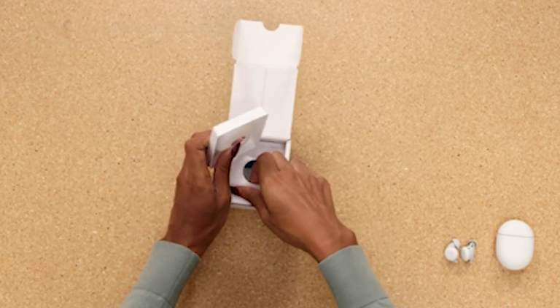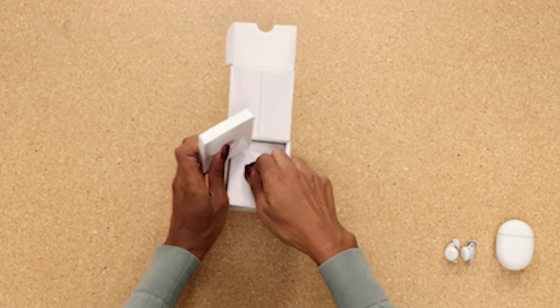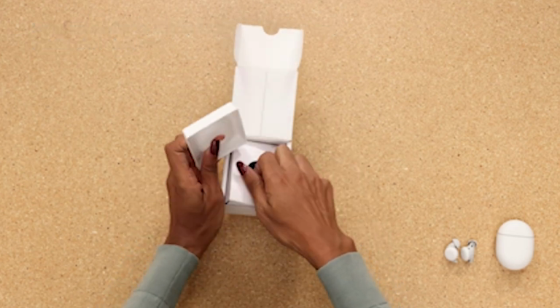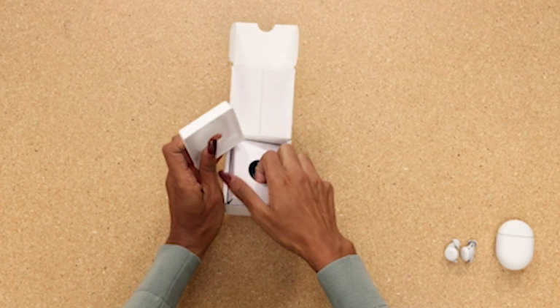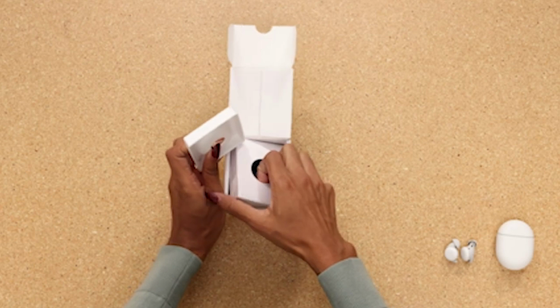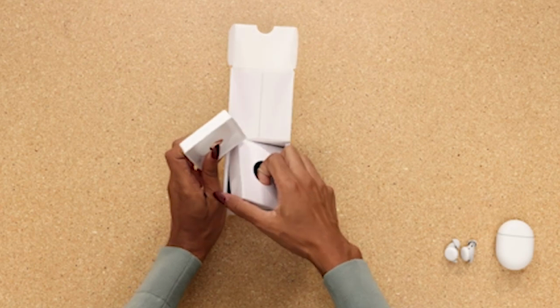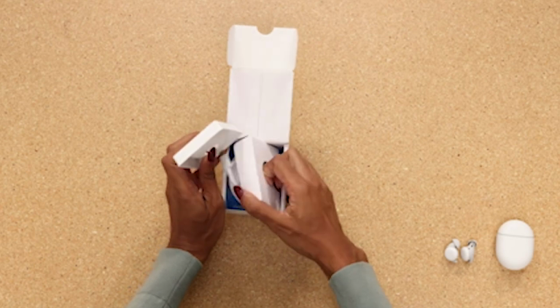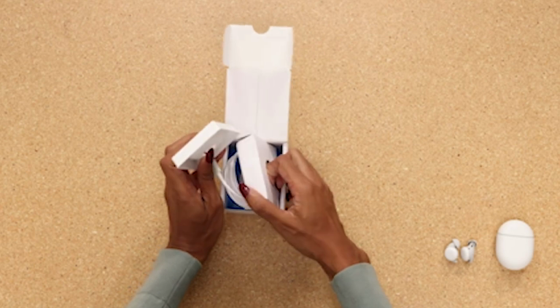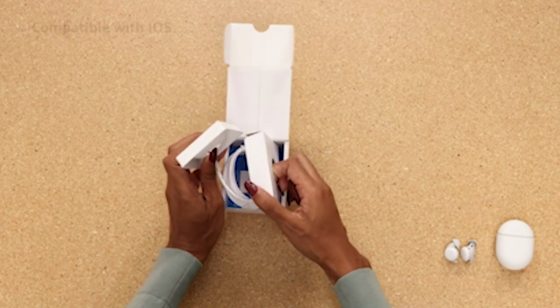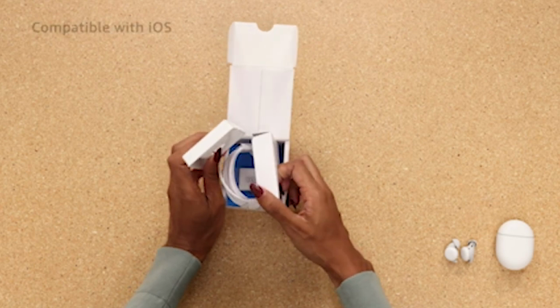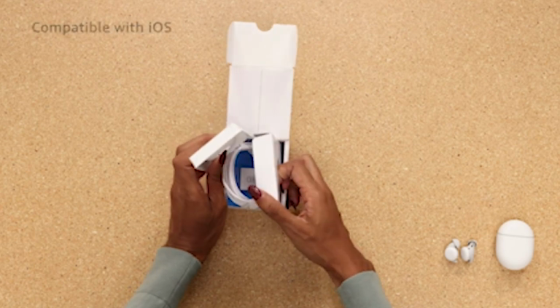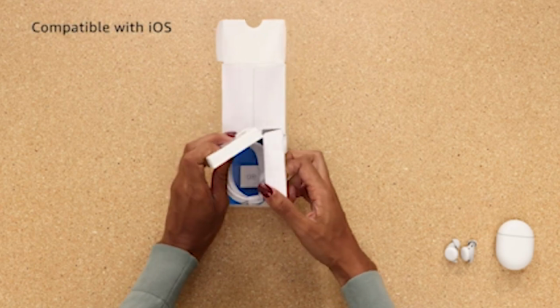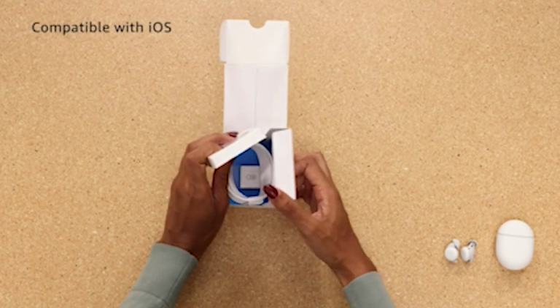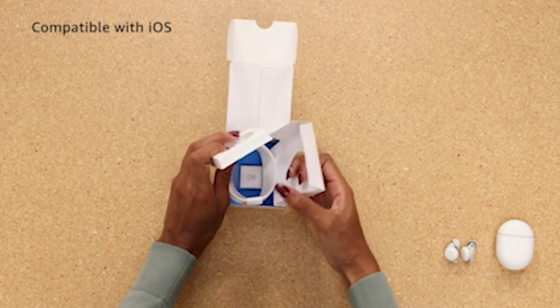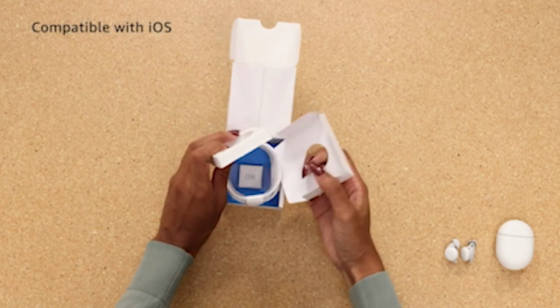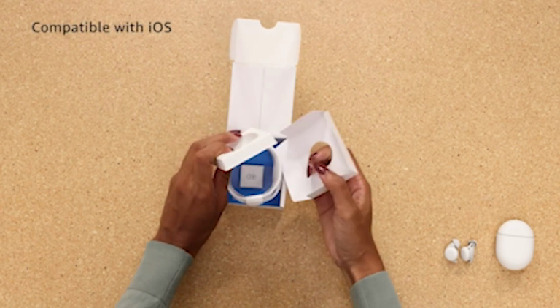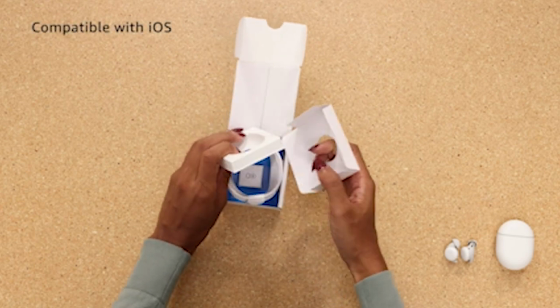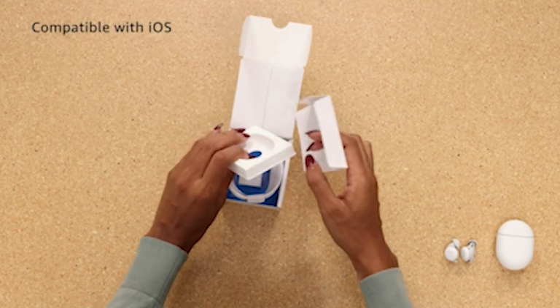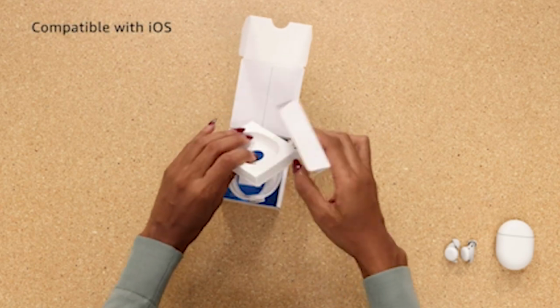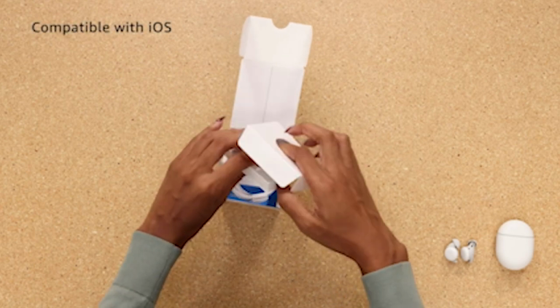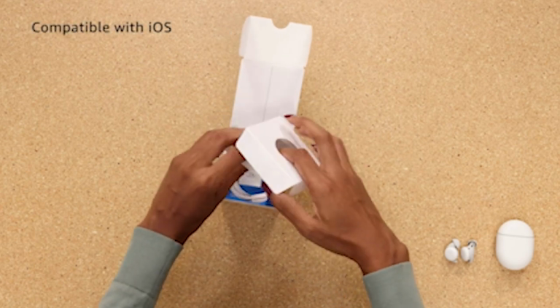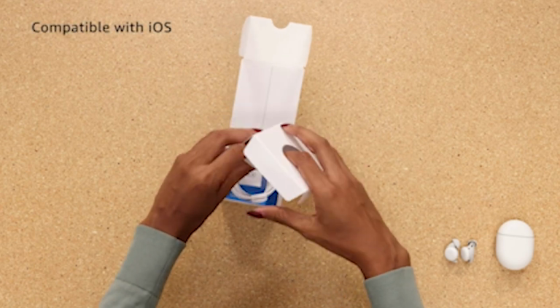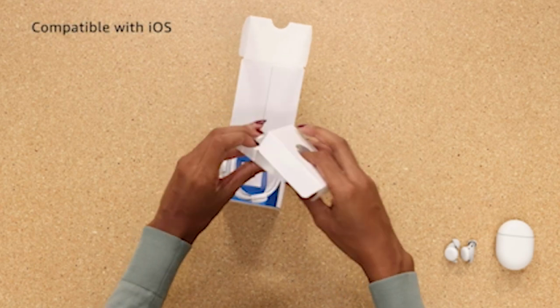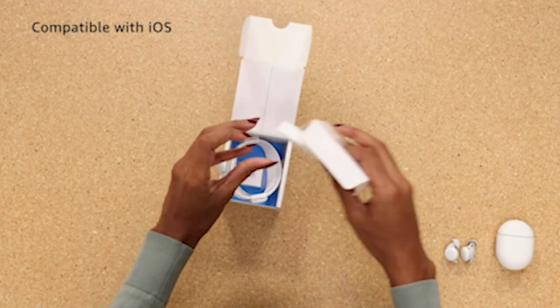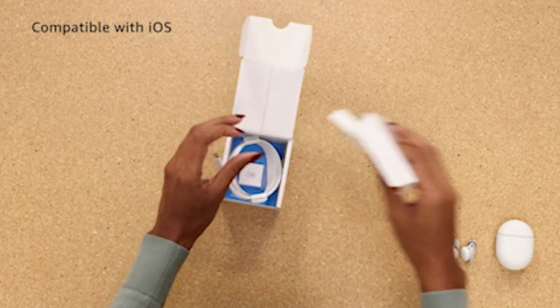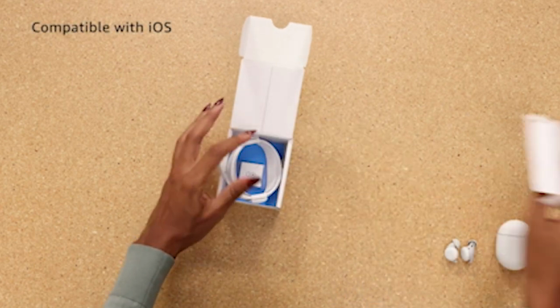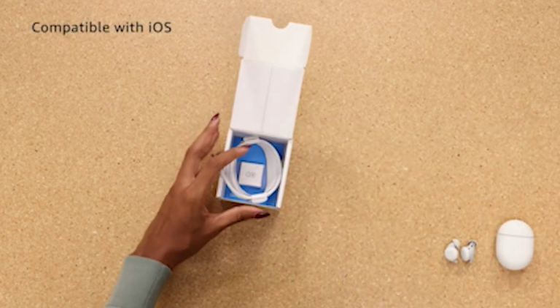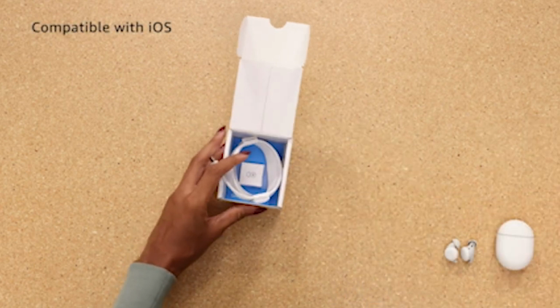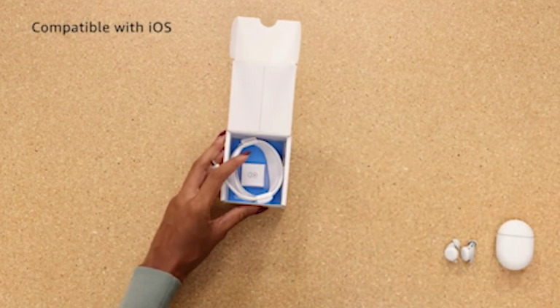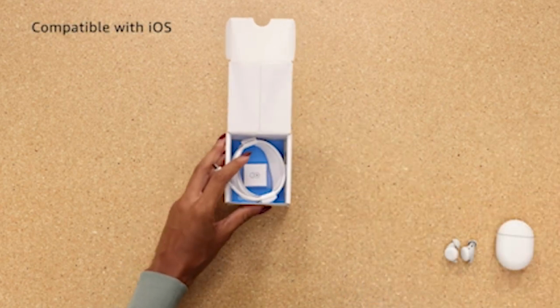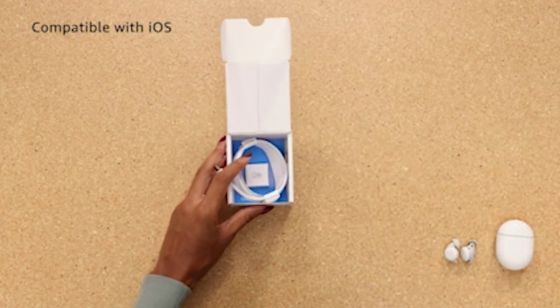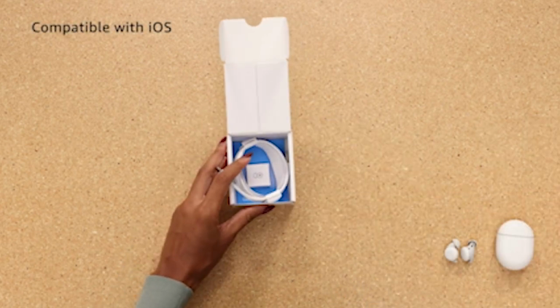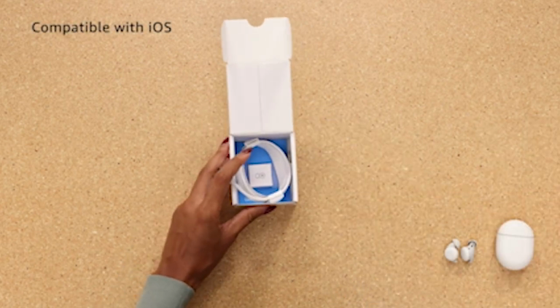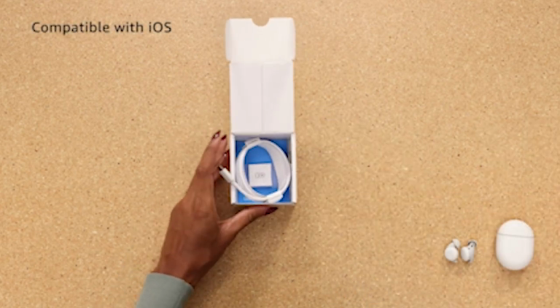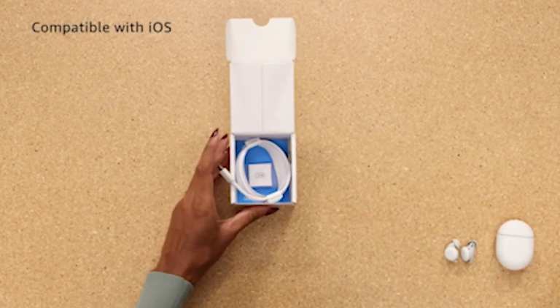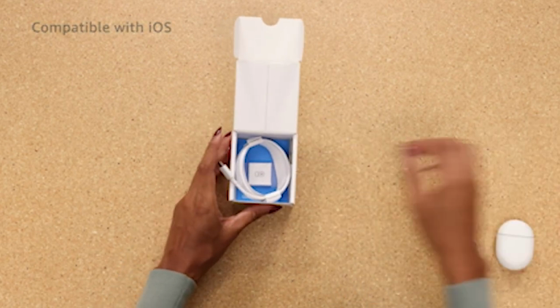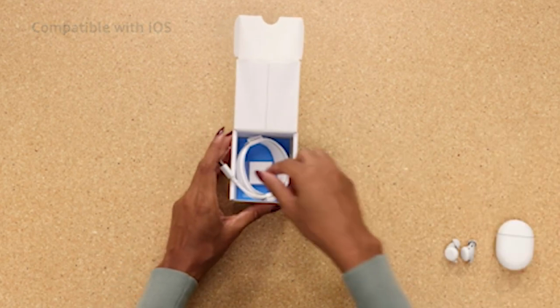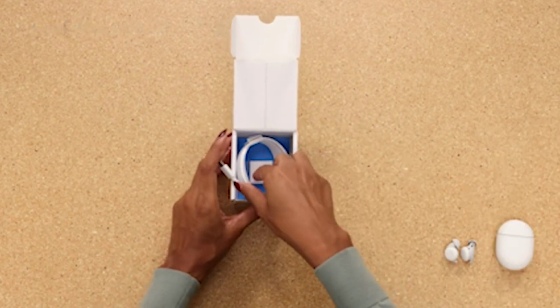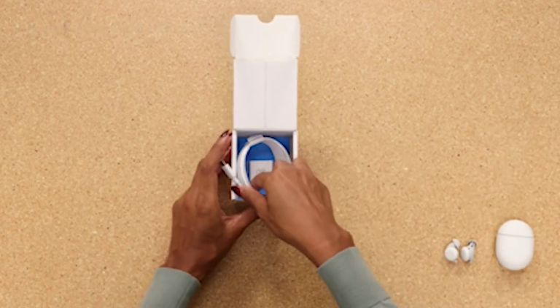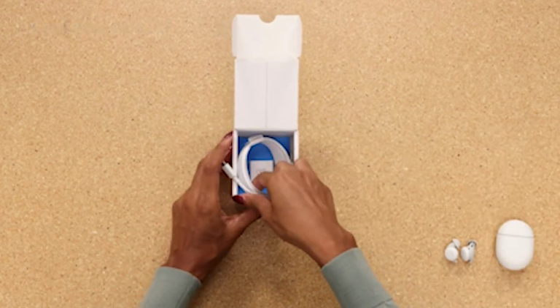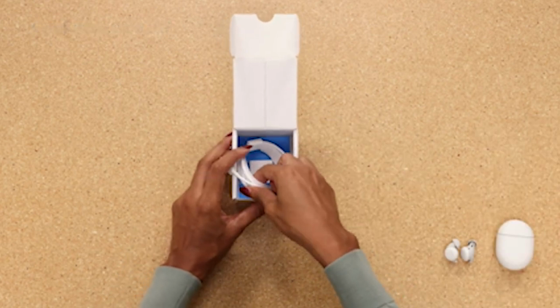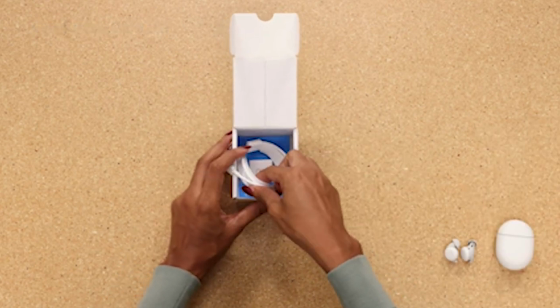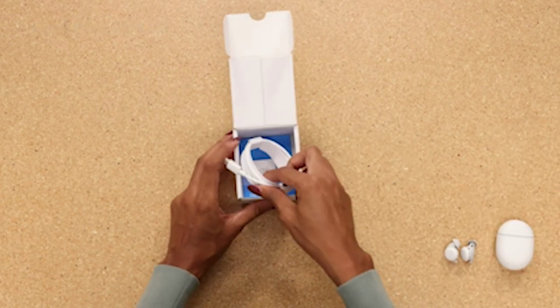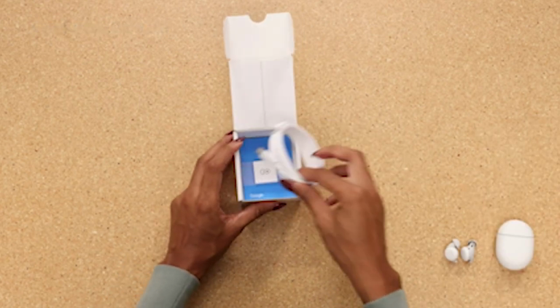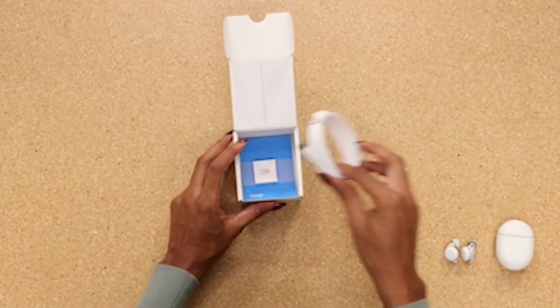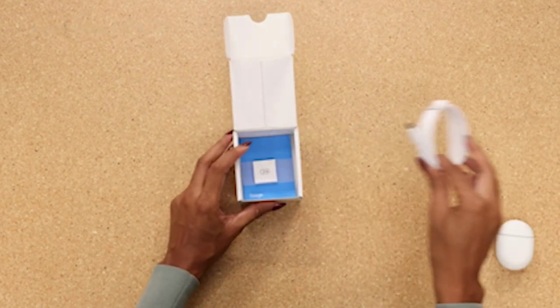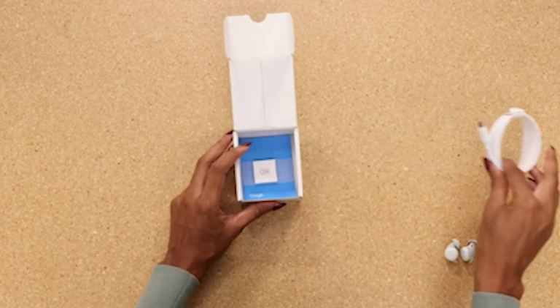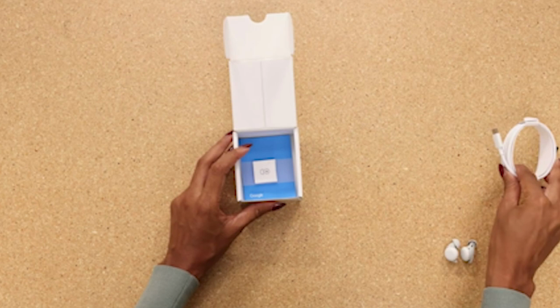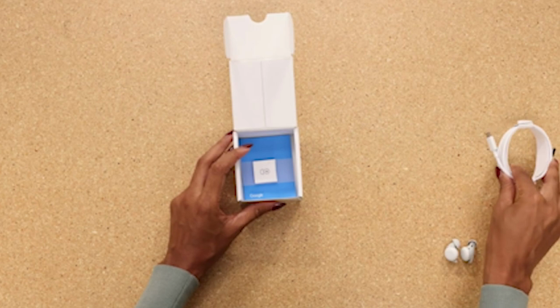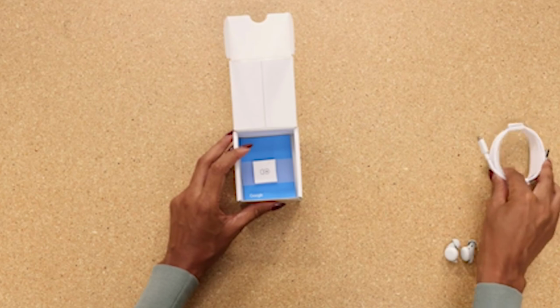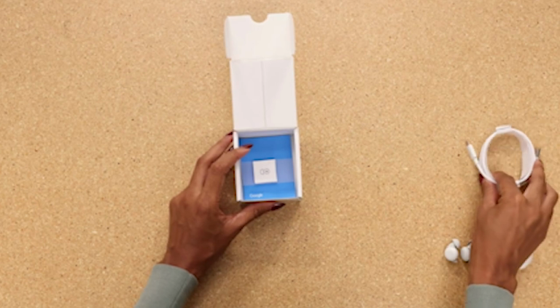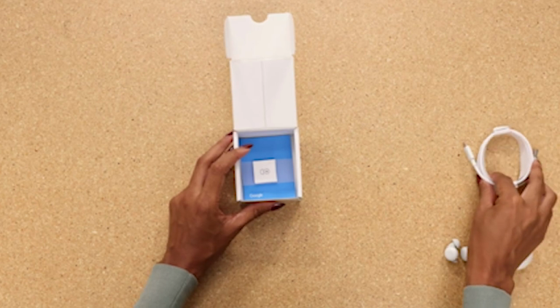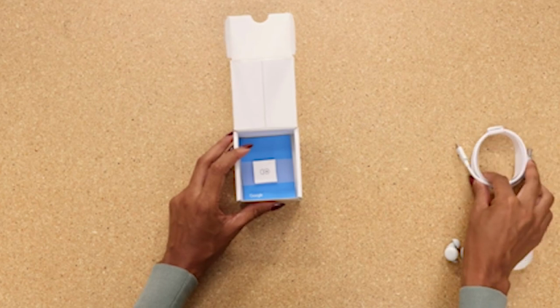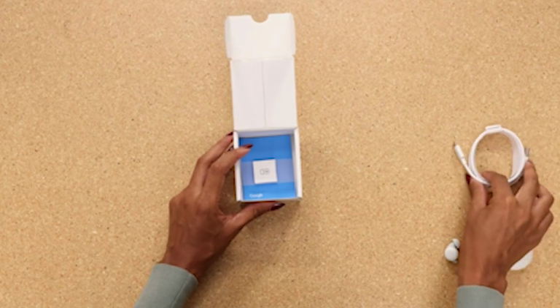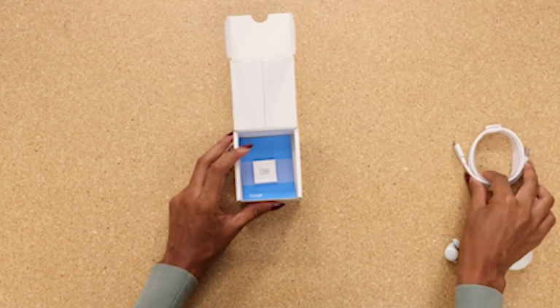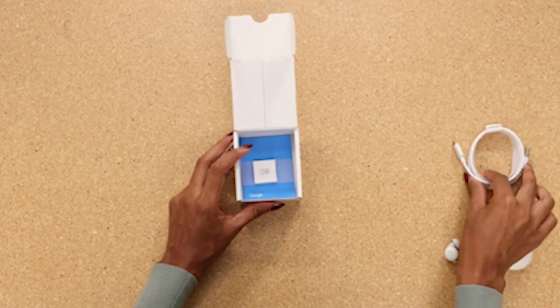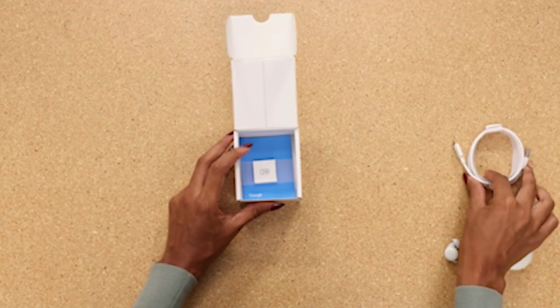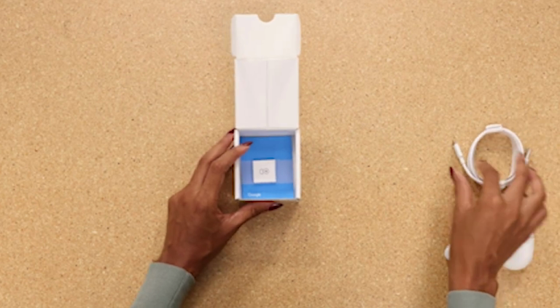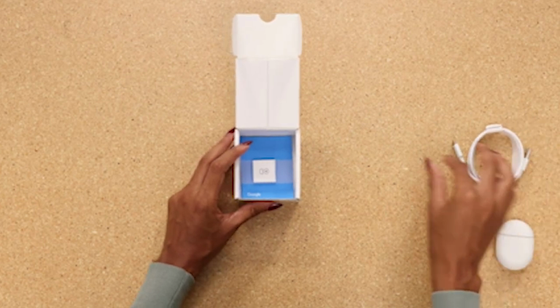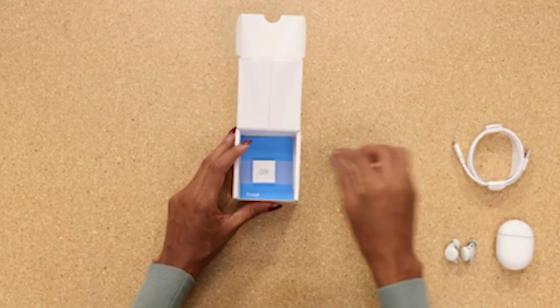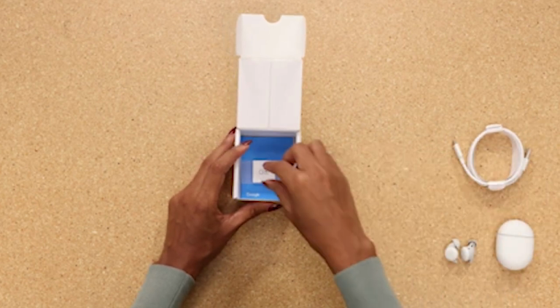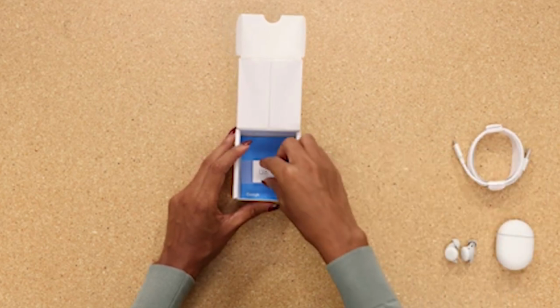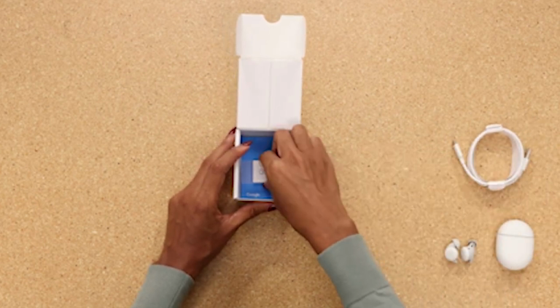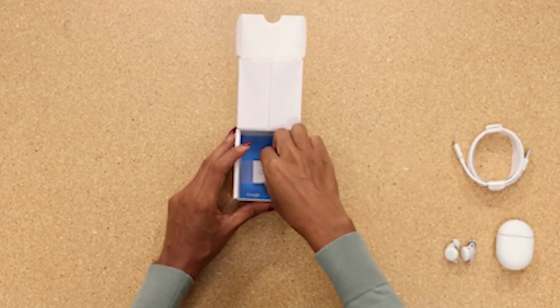The added convenience of finding misplaced earbuds through Find My Device makes the Pixel Buds a versatile and user-friendly audio companion for Galaxy S24 enthusiasts.